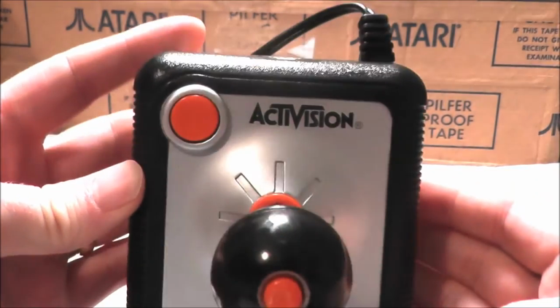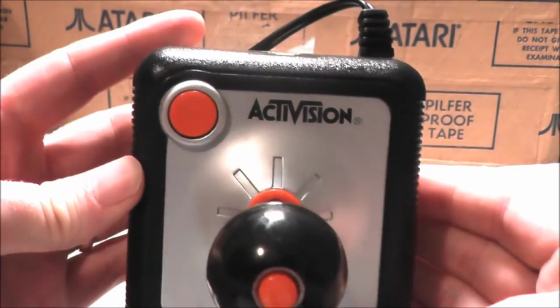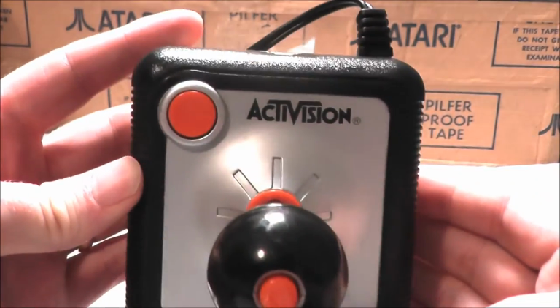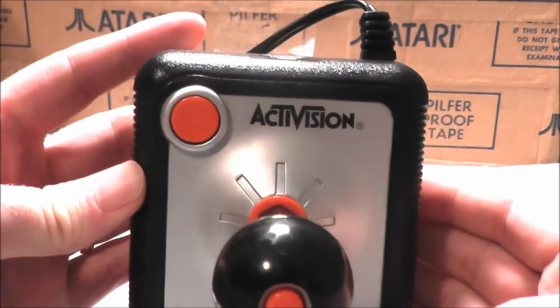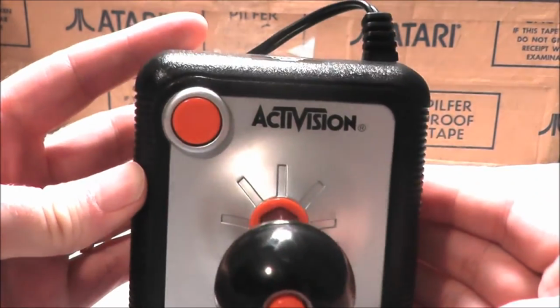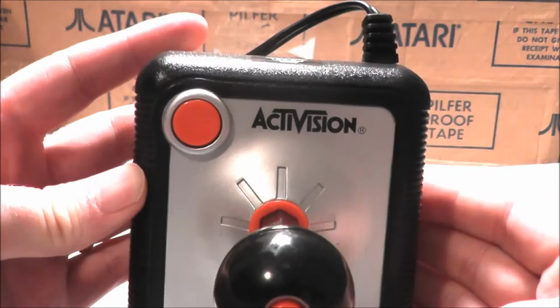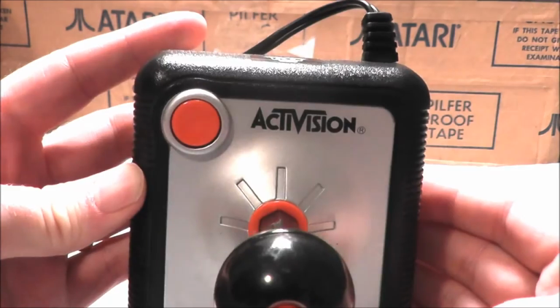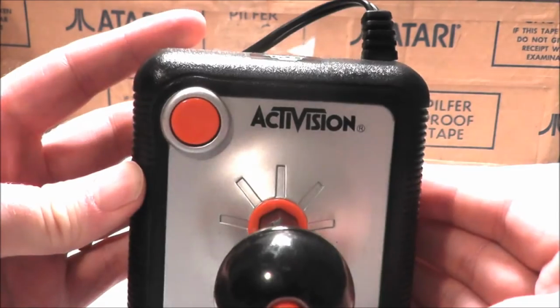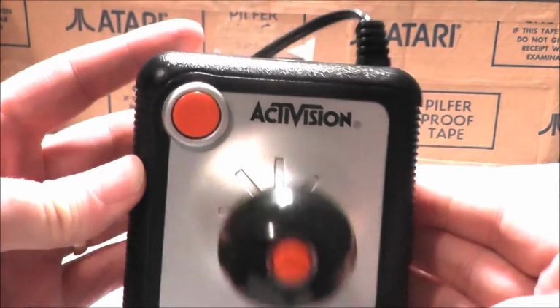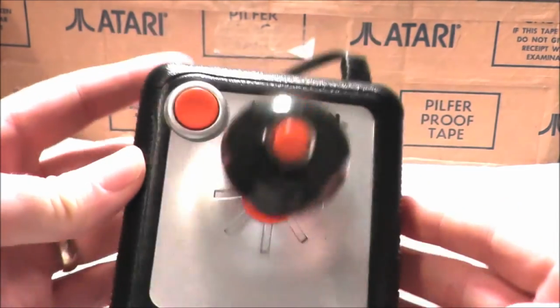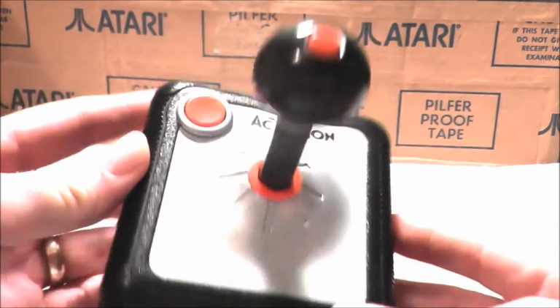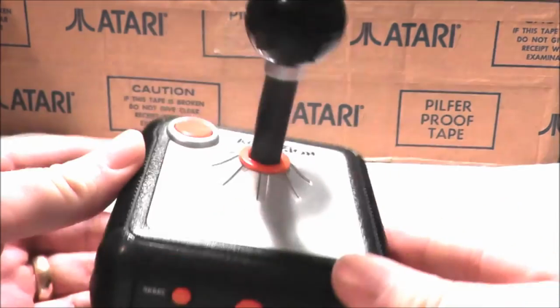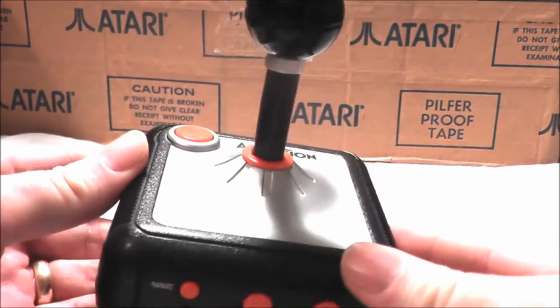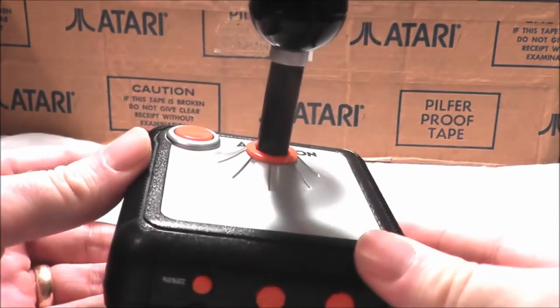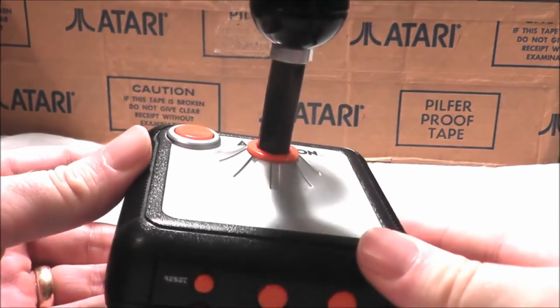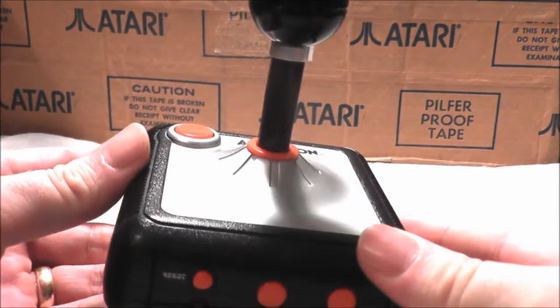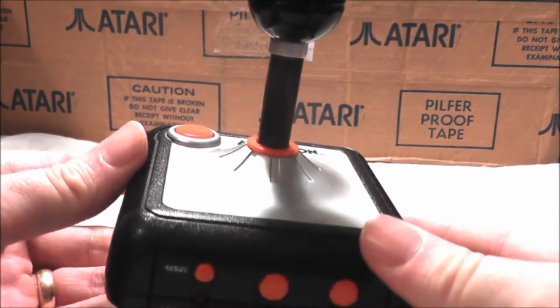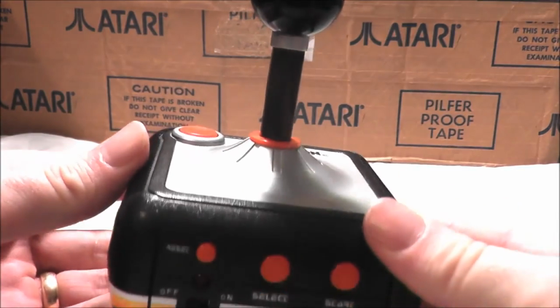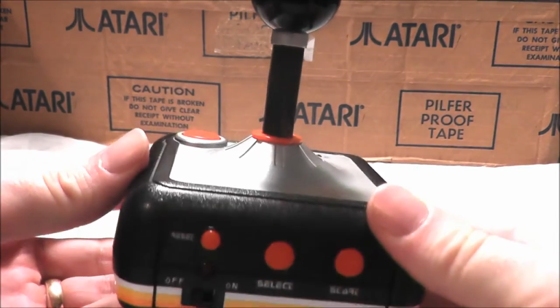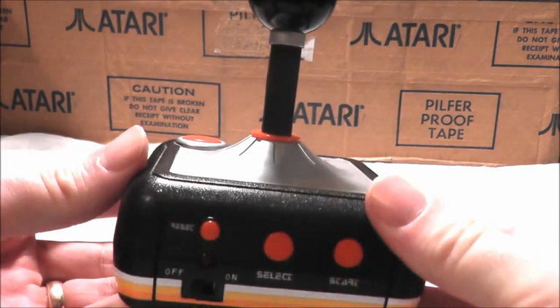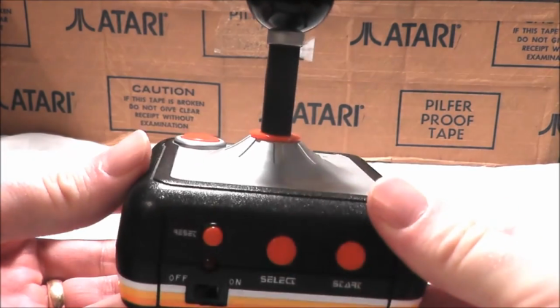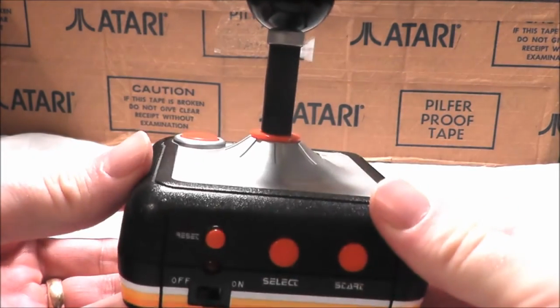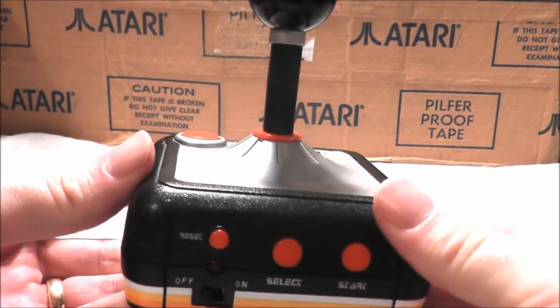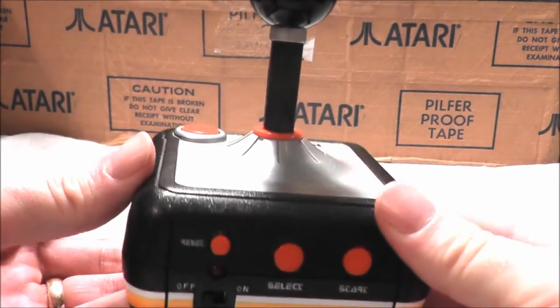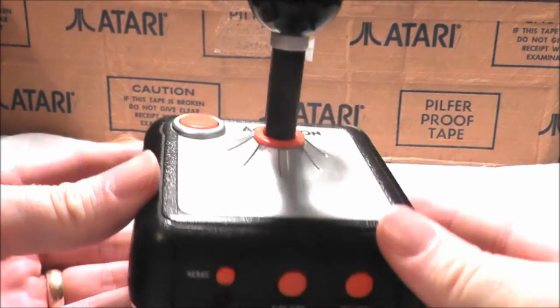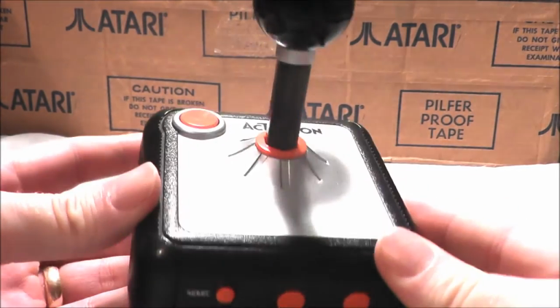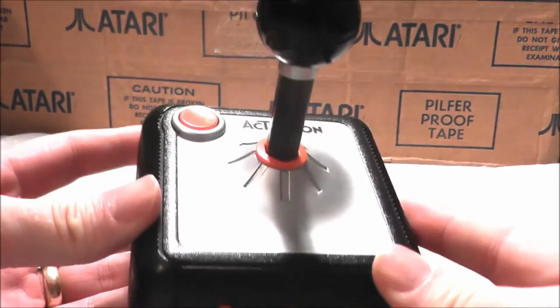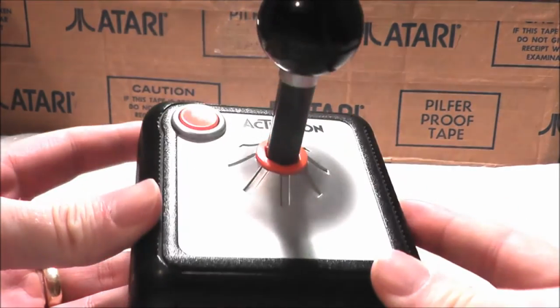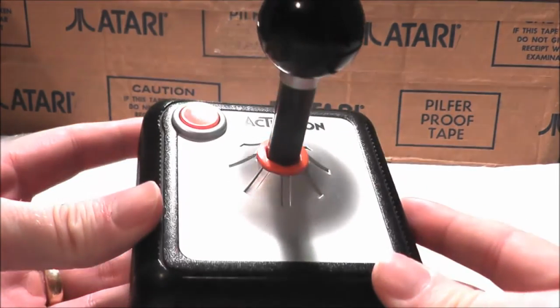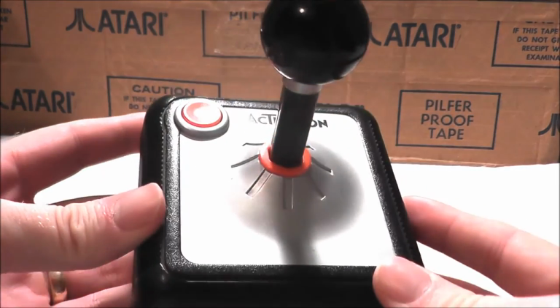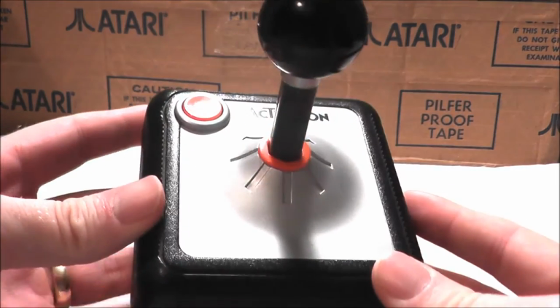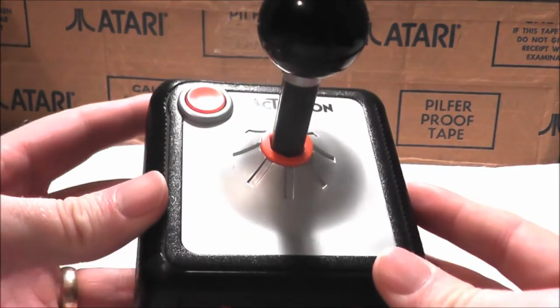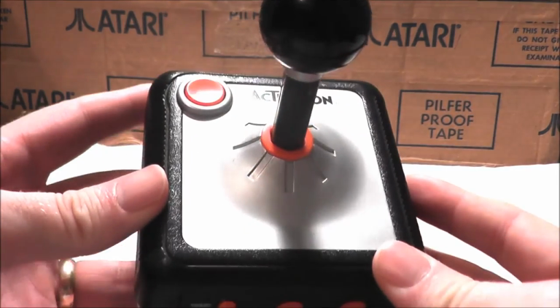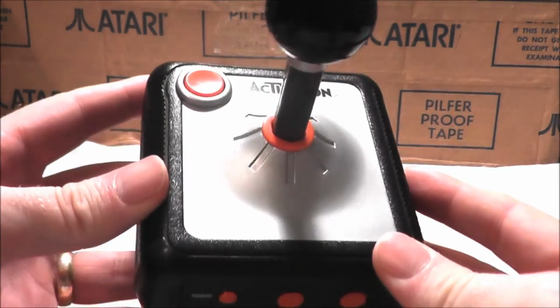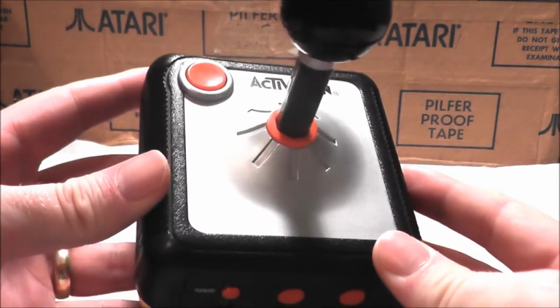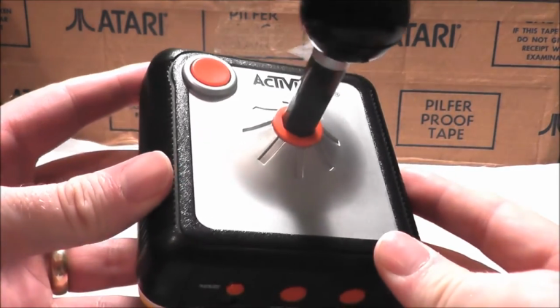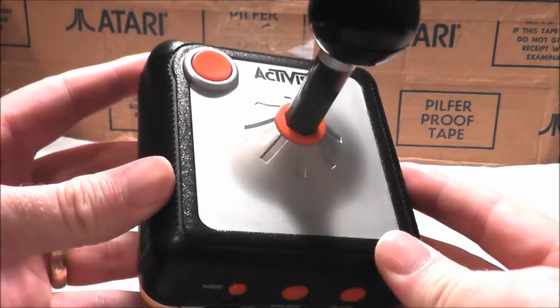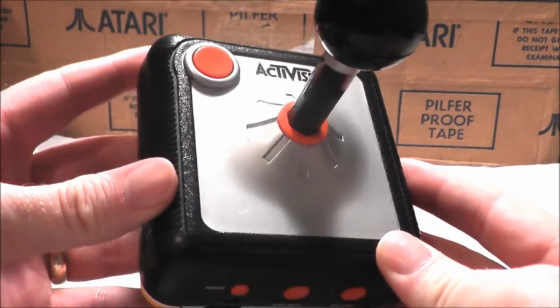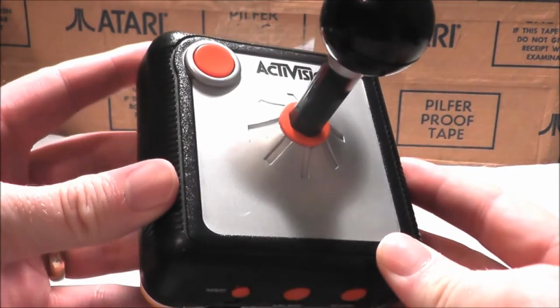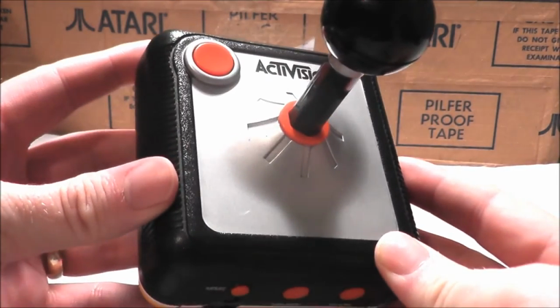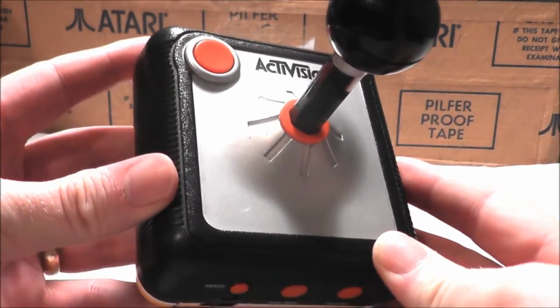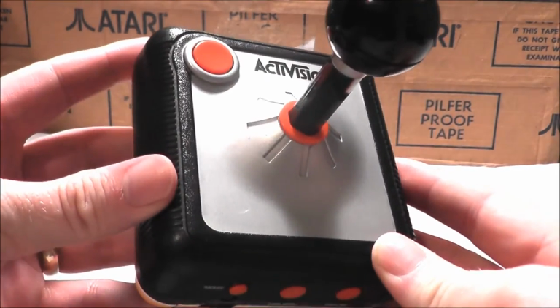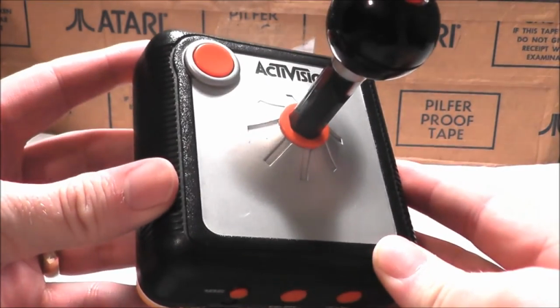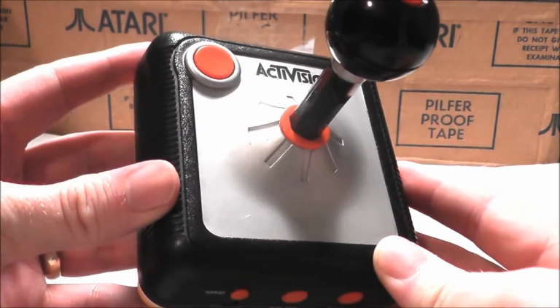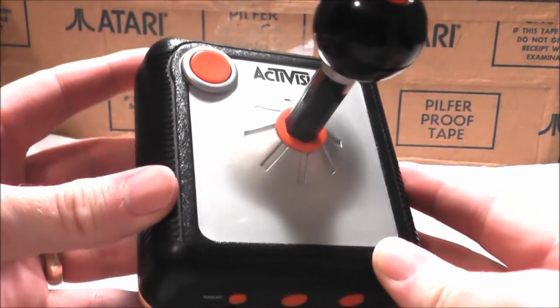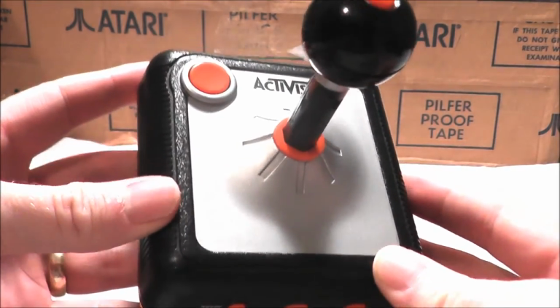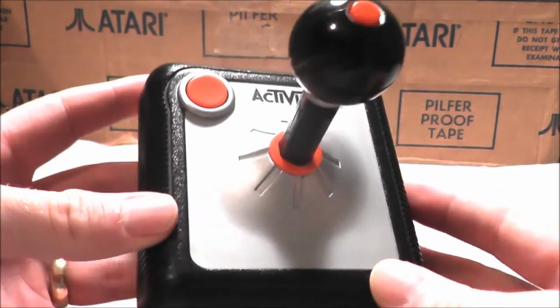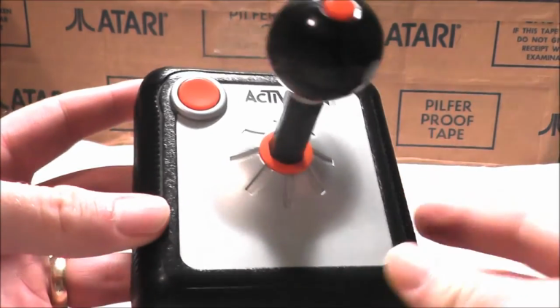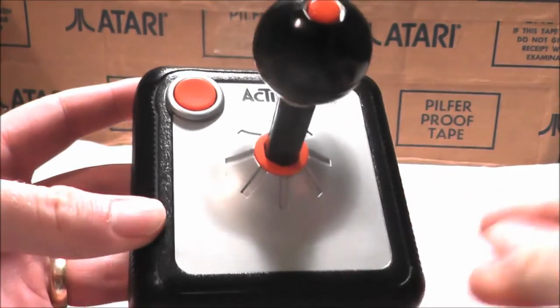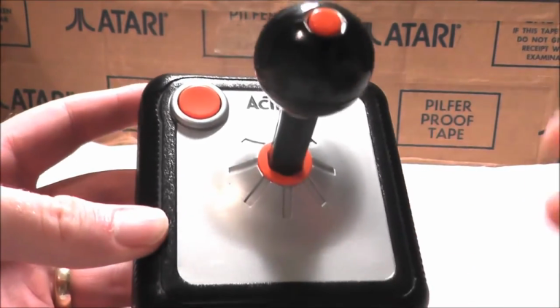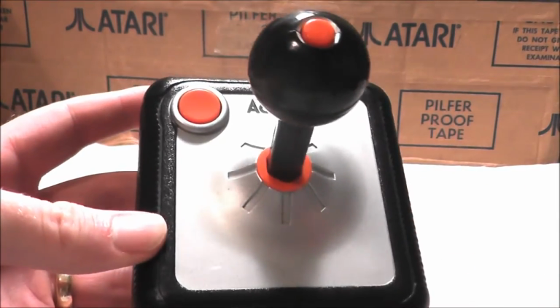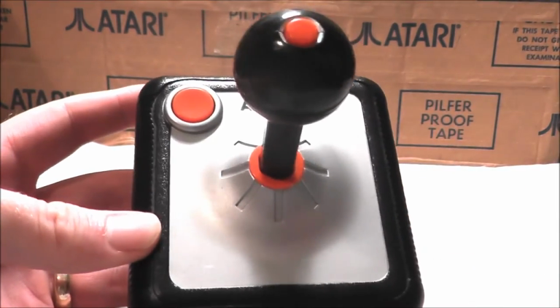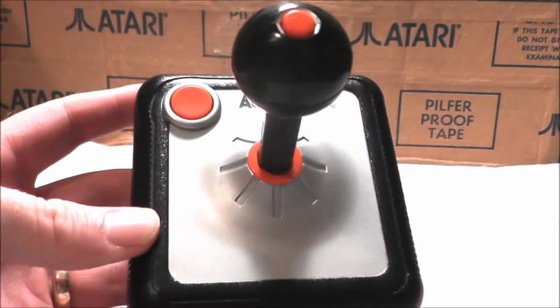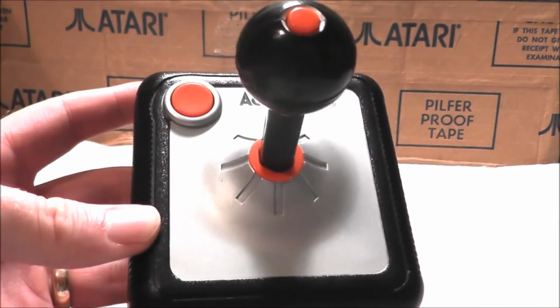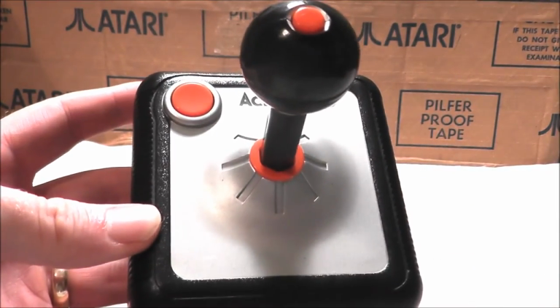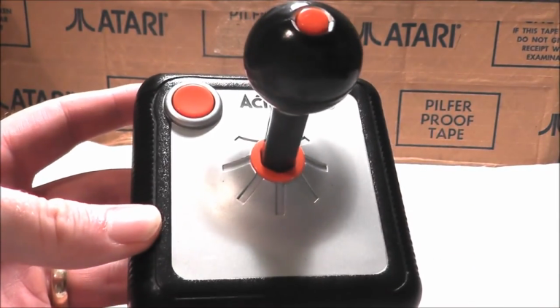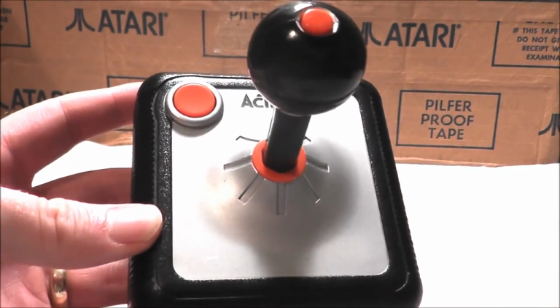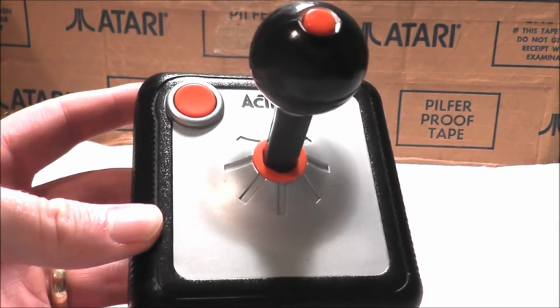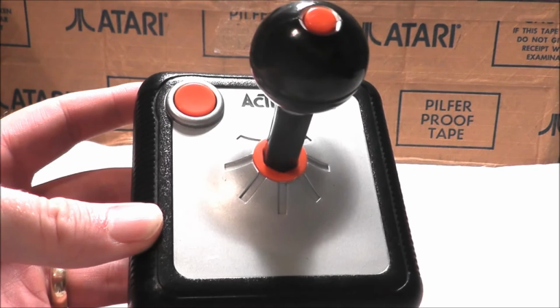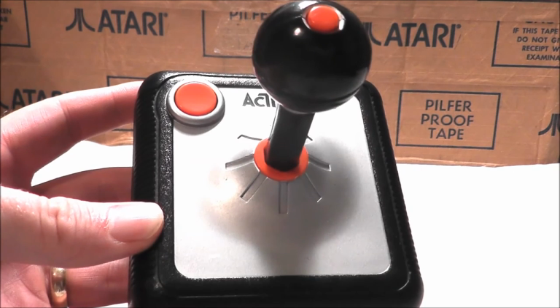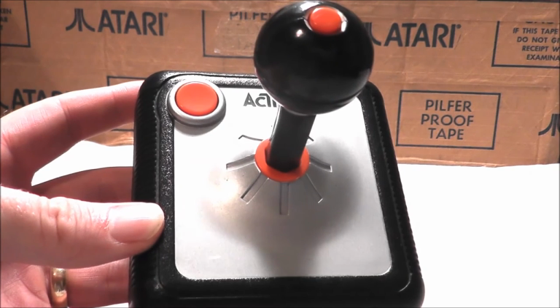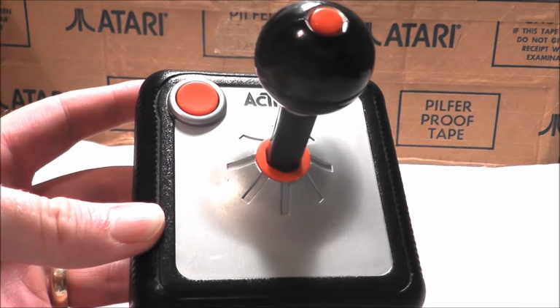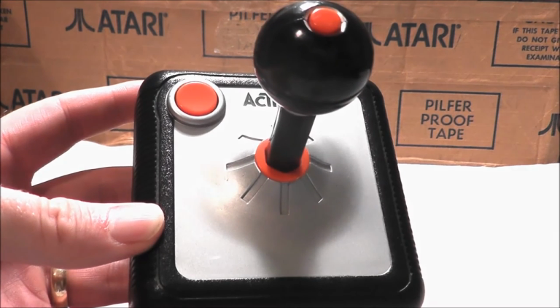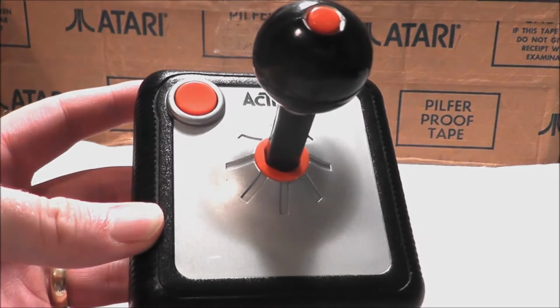Nonetheless, let's go ahead and take the Activision plug-and-play system, plug it into my television set, and see how it plays today. Let's go to the games.